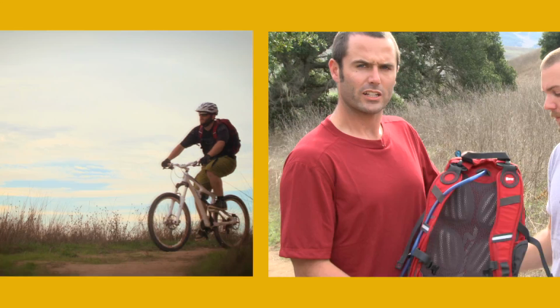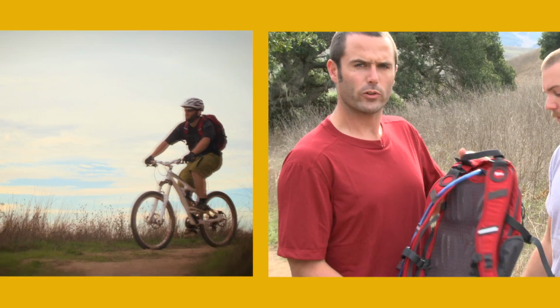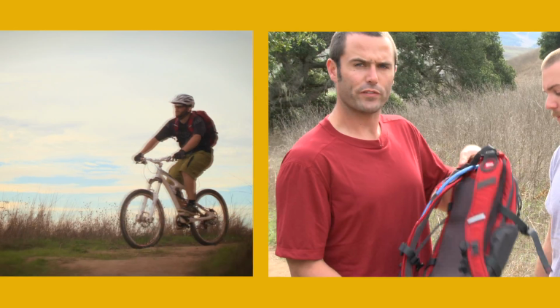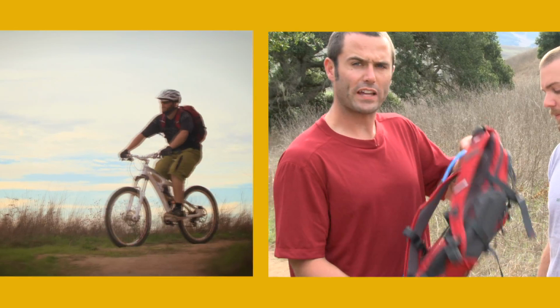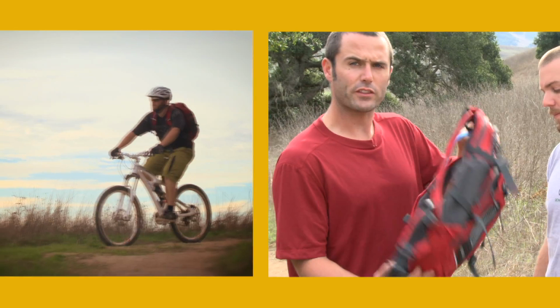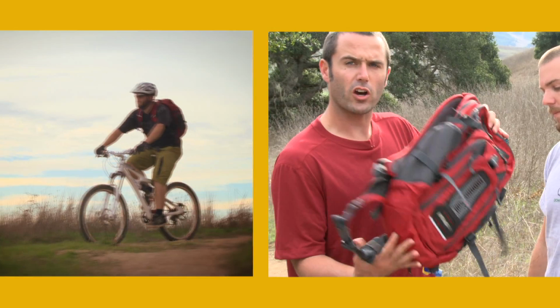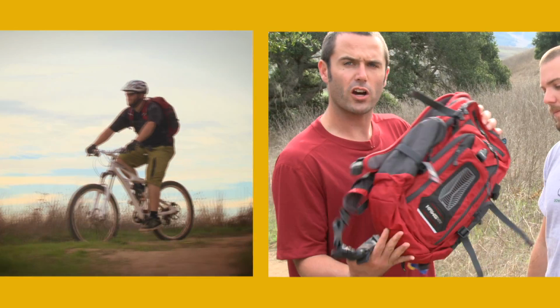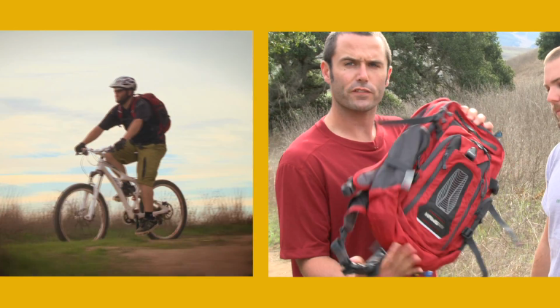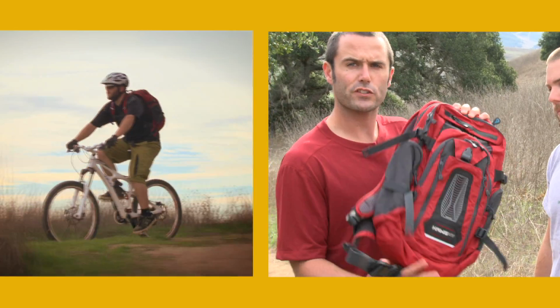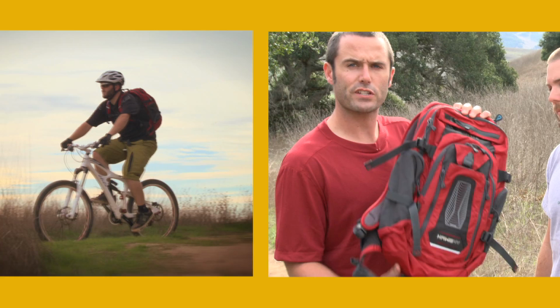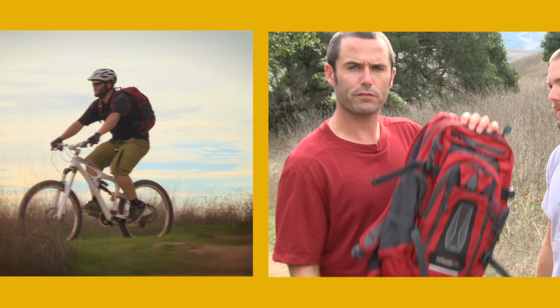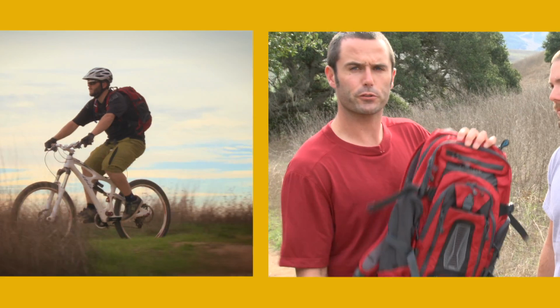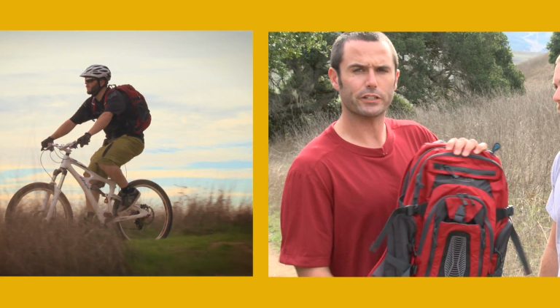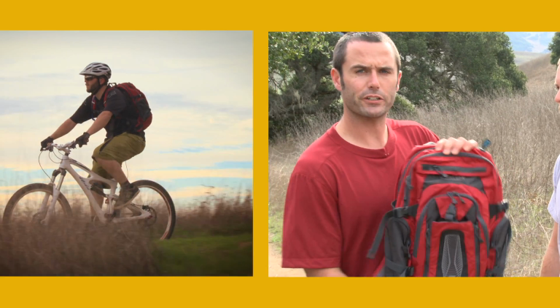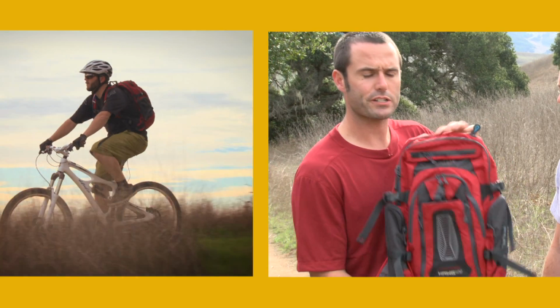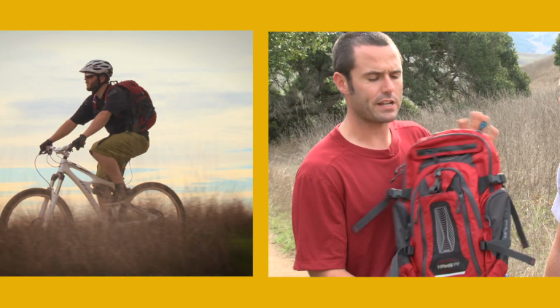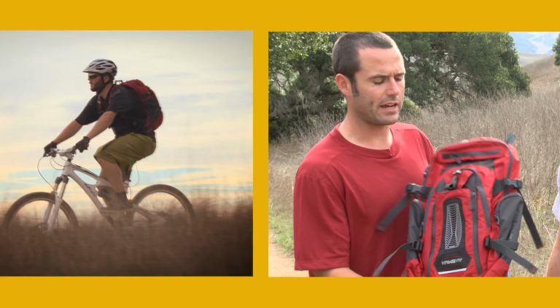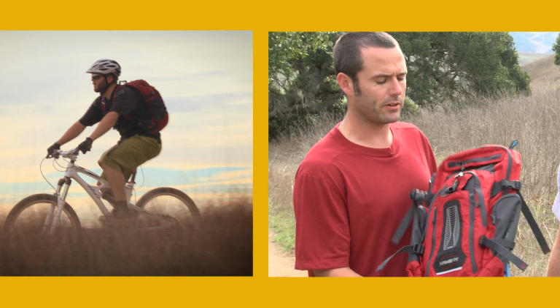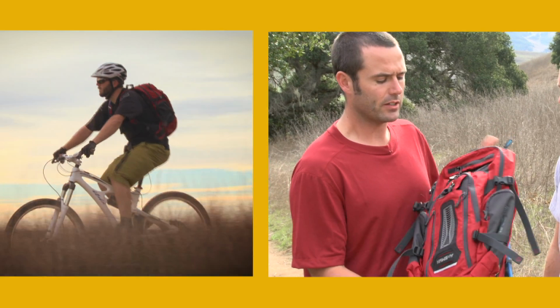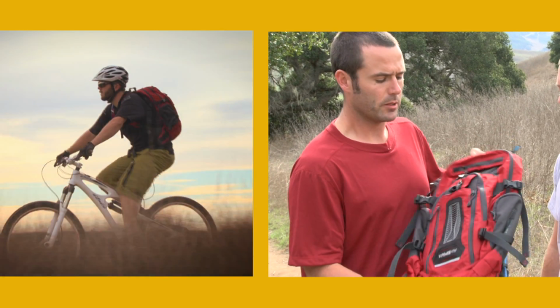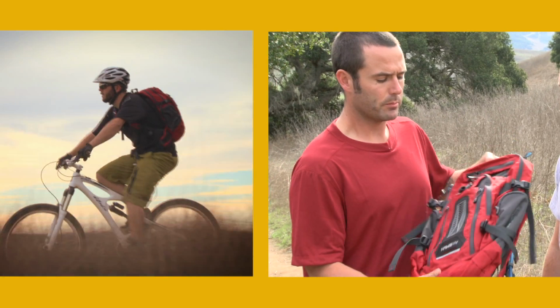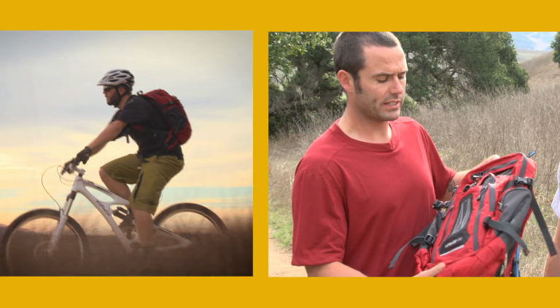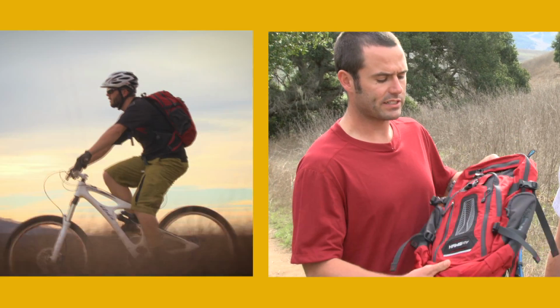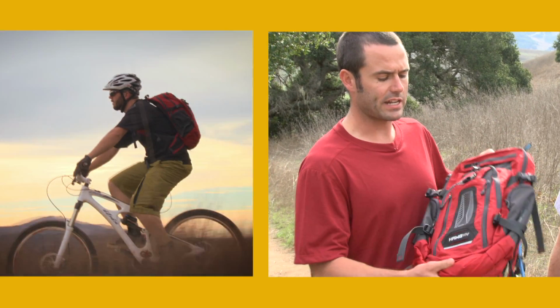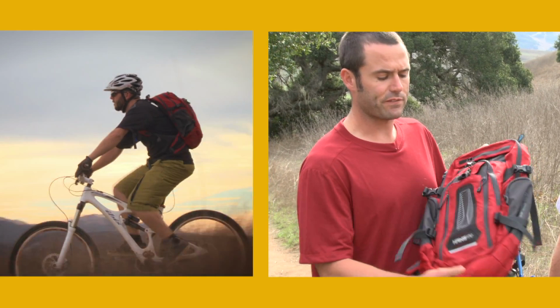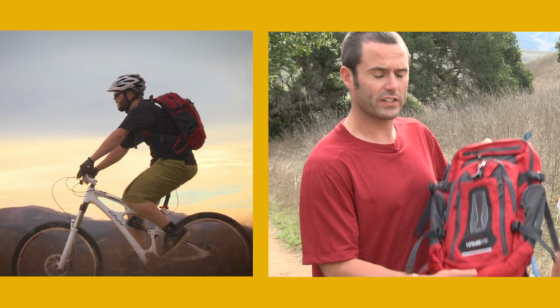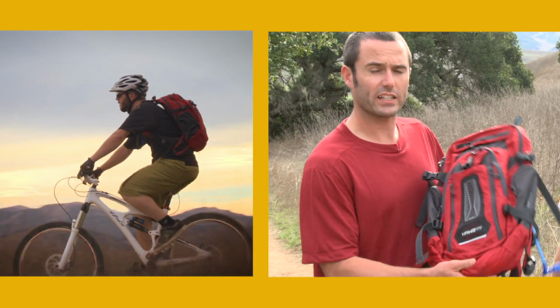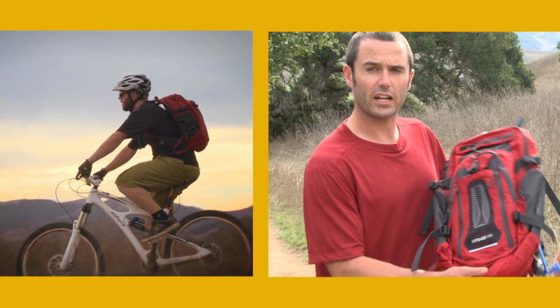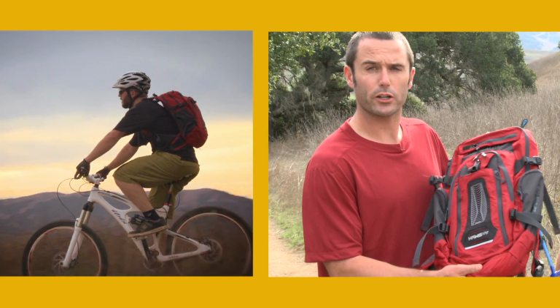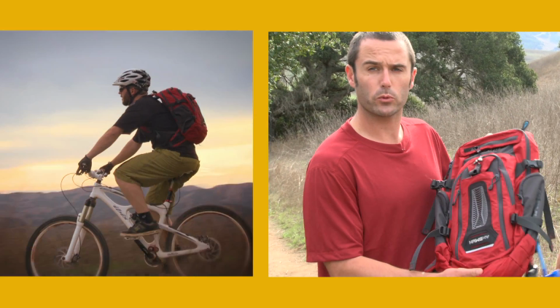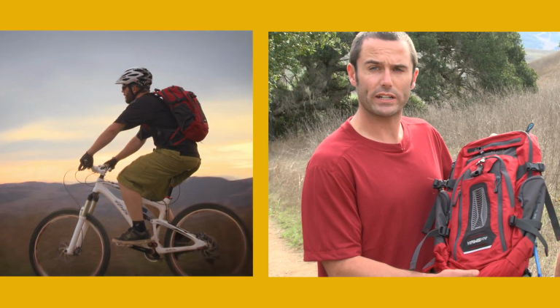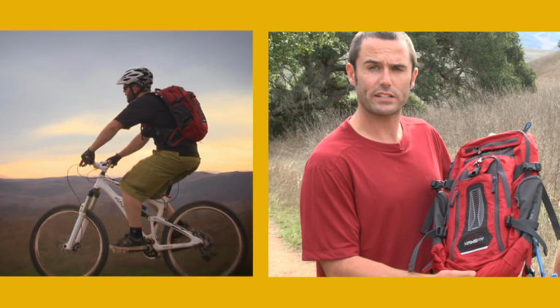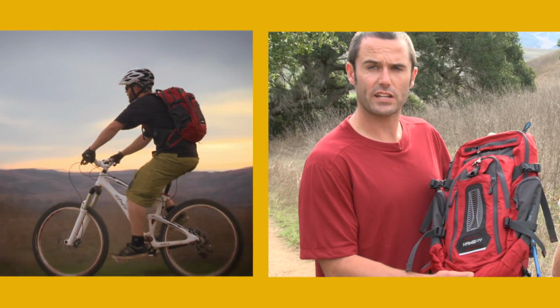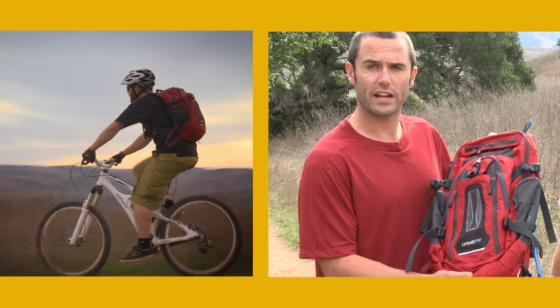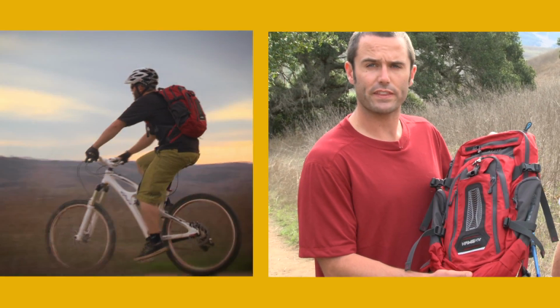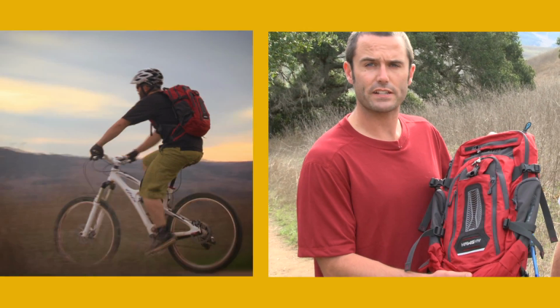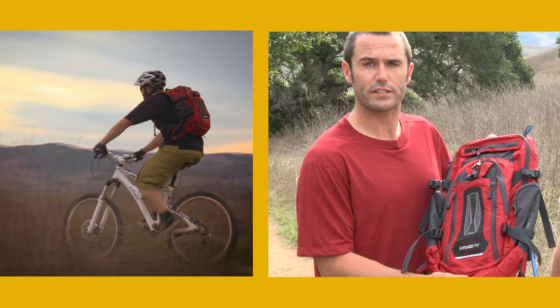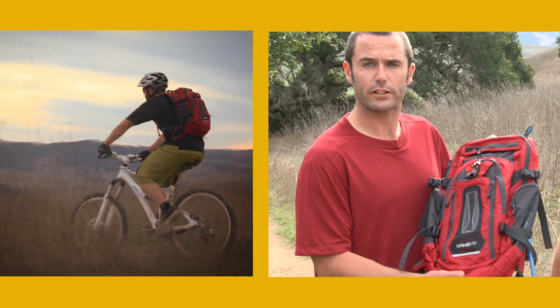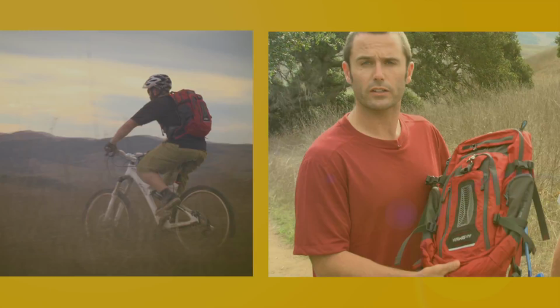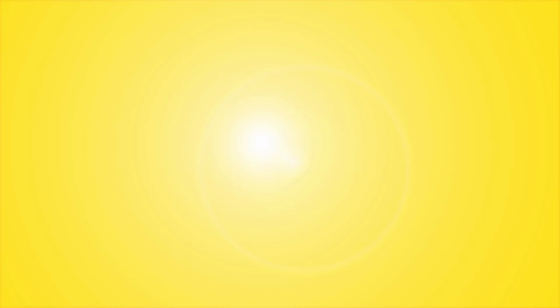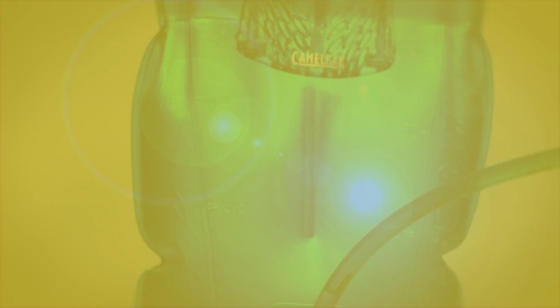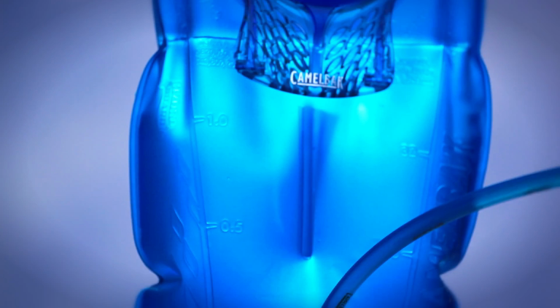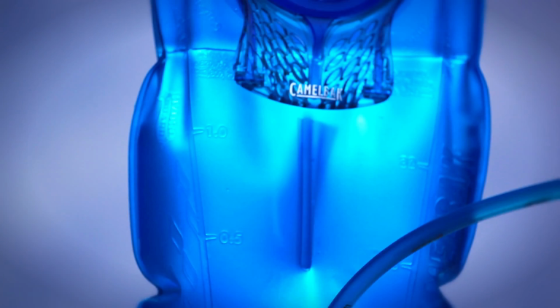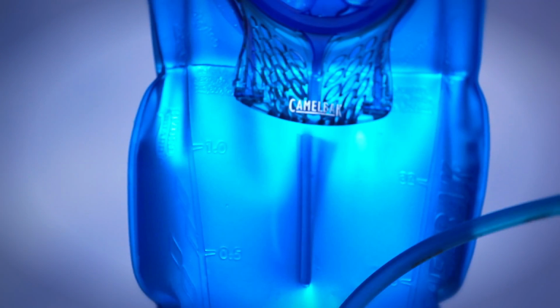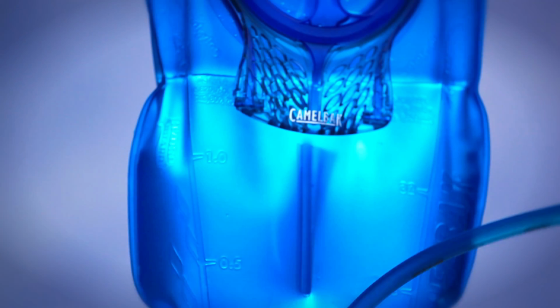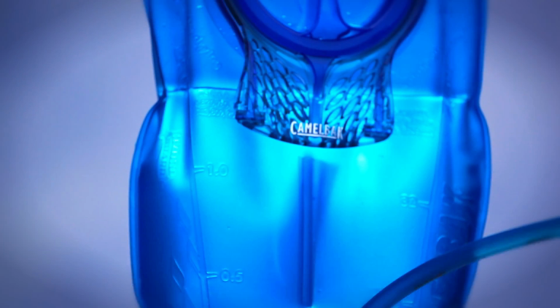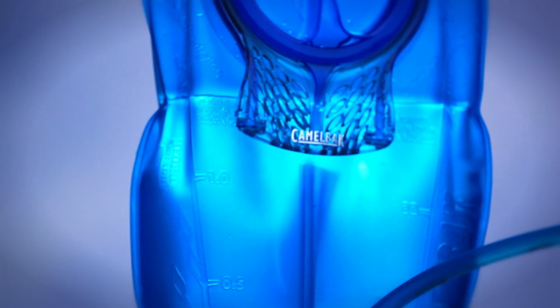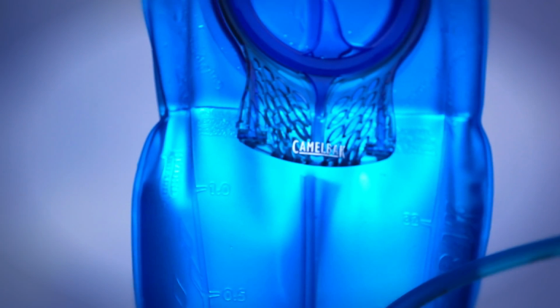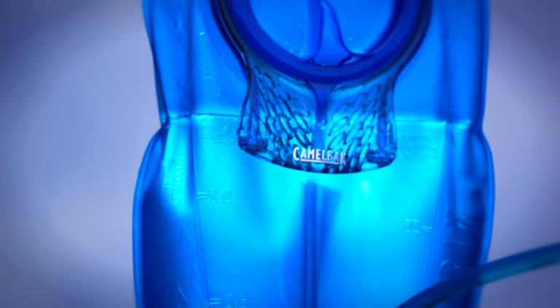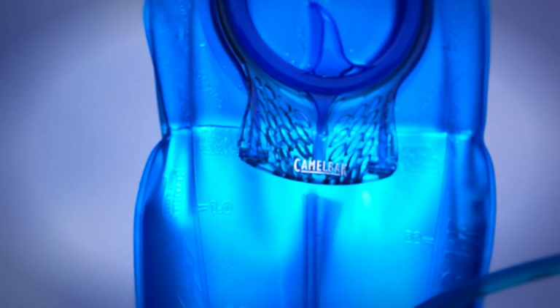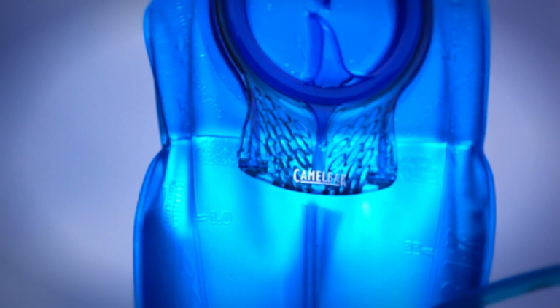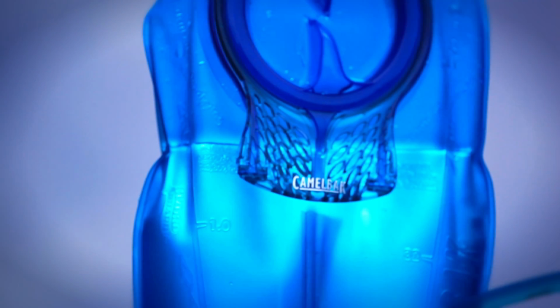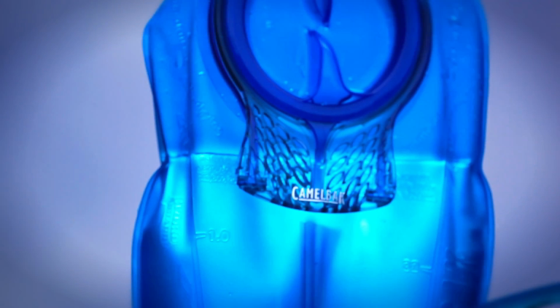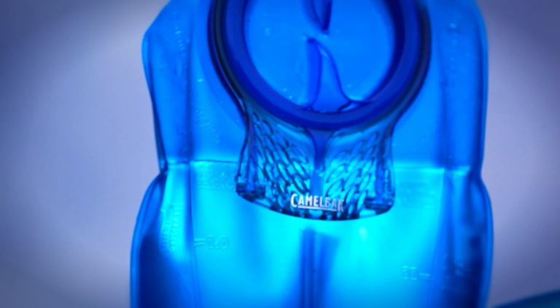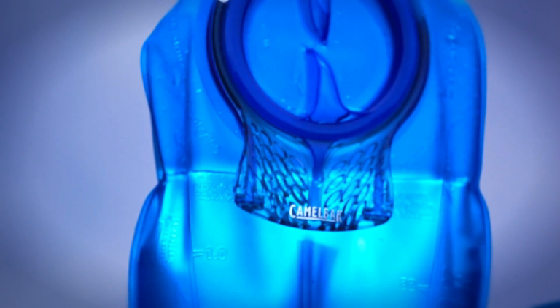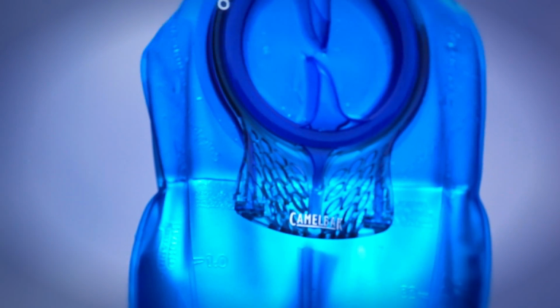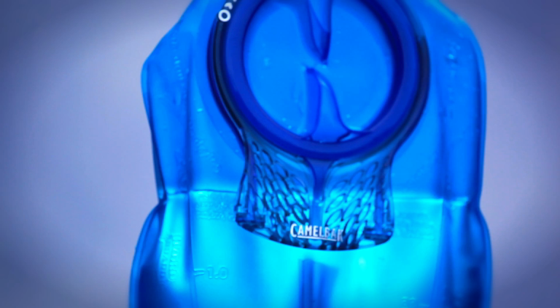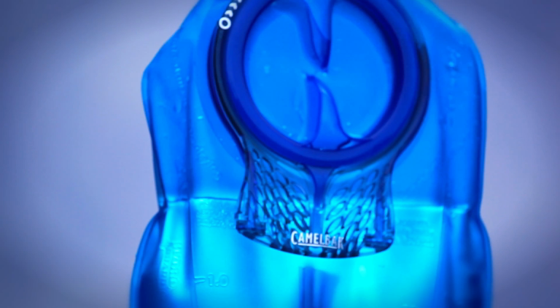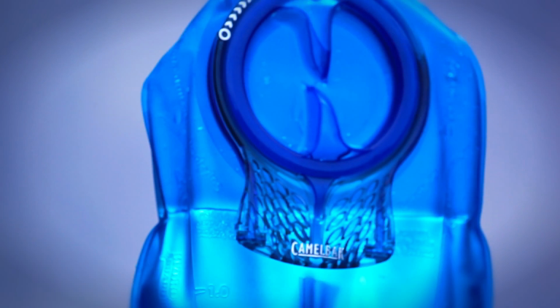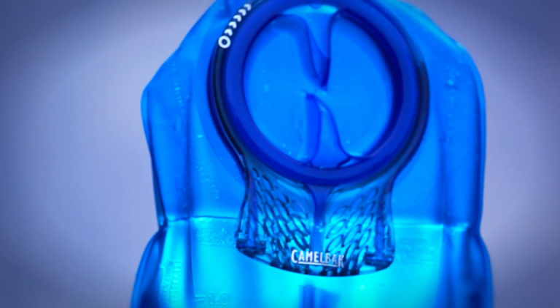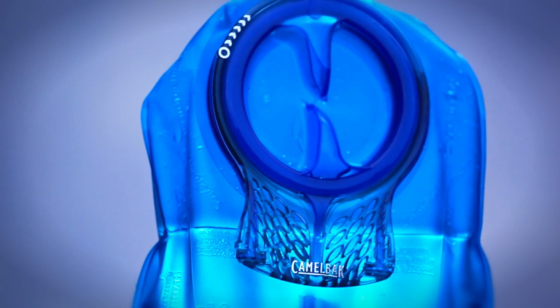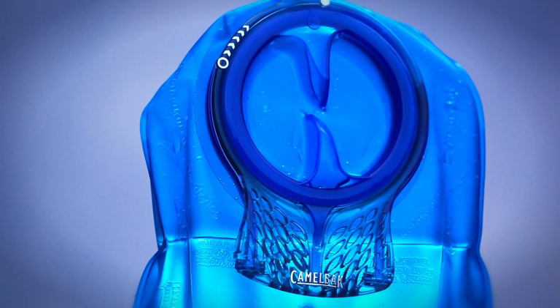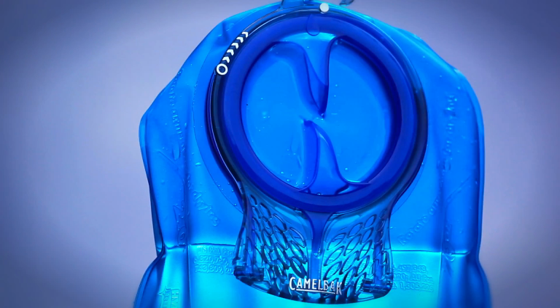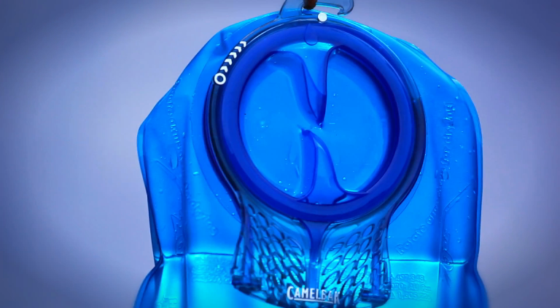We've had the Hog for several years now, but it's definitely gotten a redesign this year to show off the new antidote reservoir that's hidden inside.